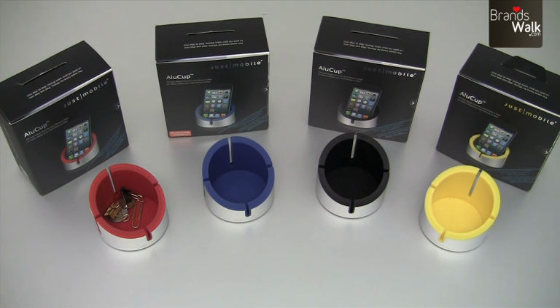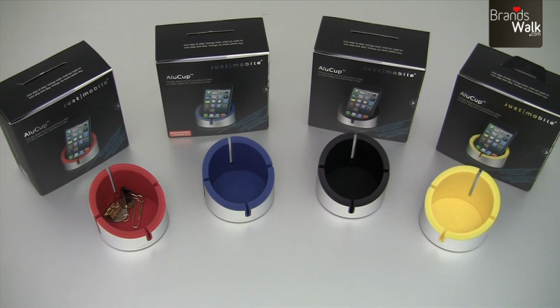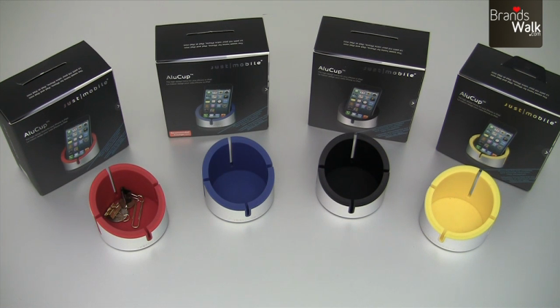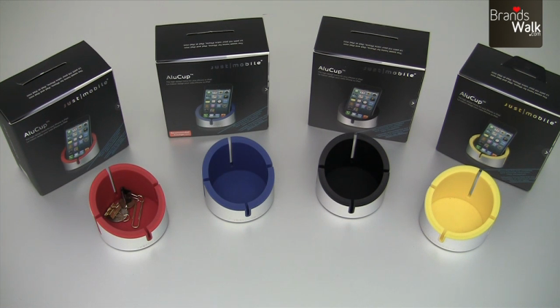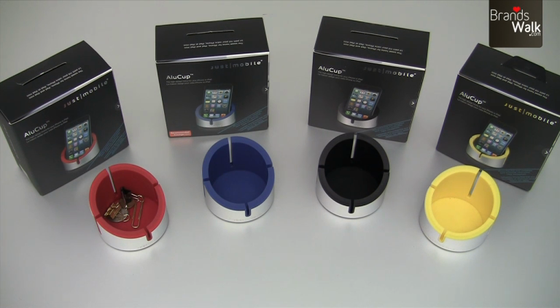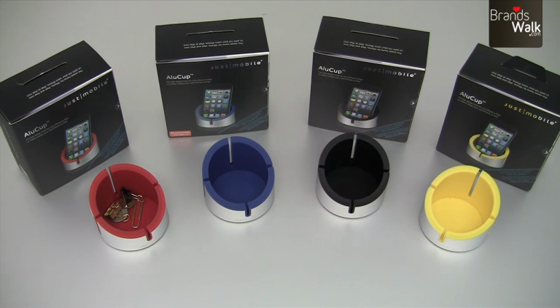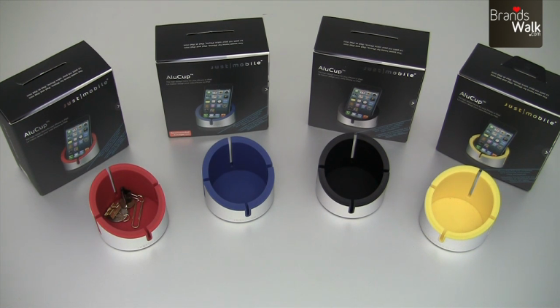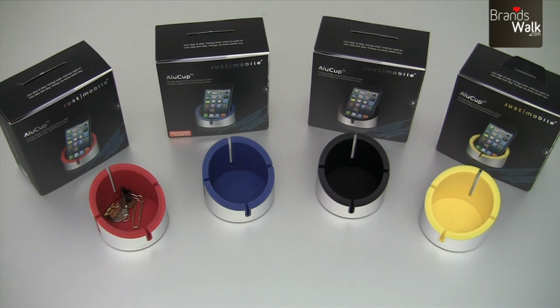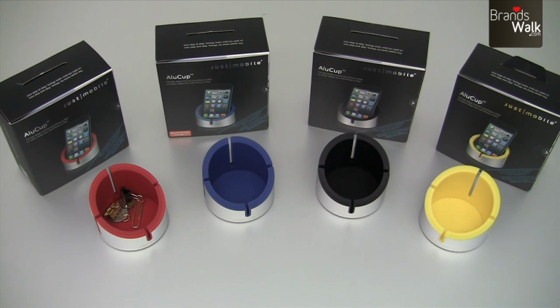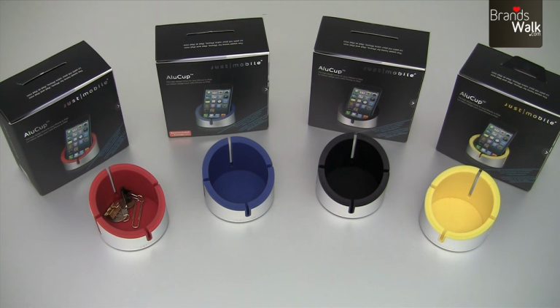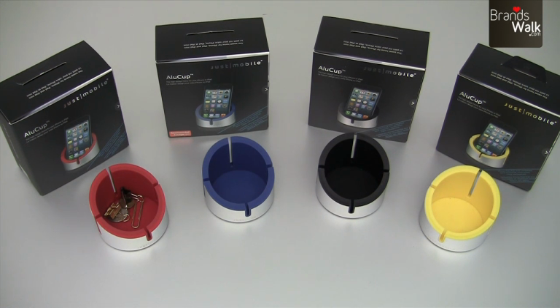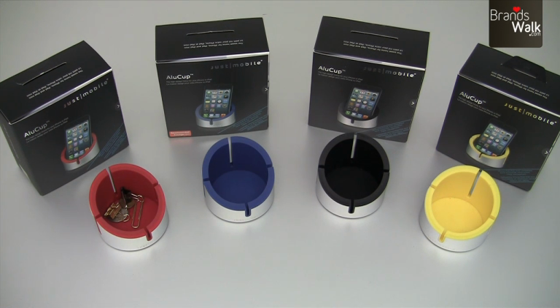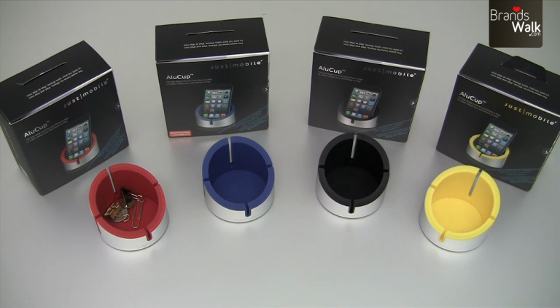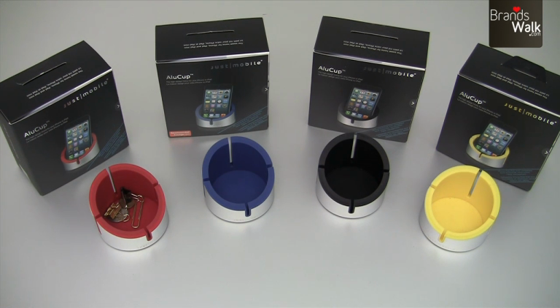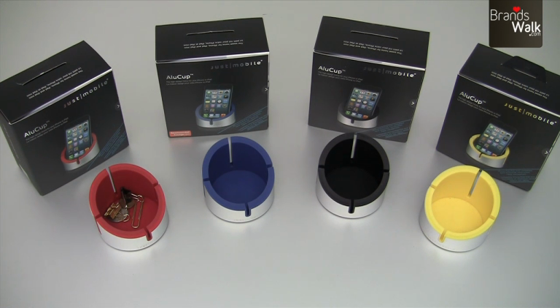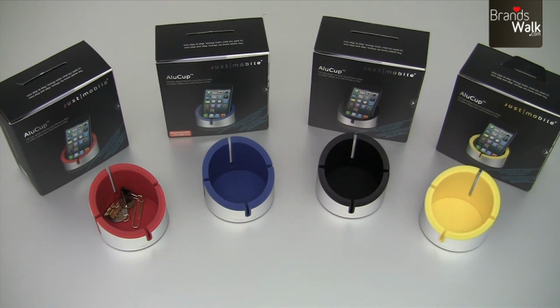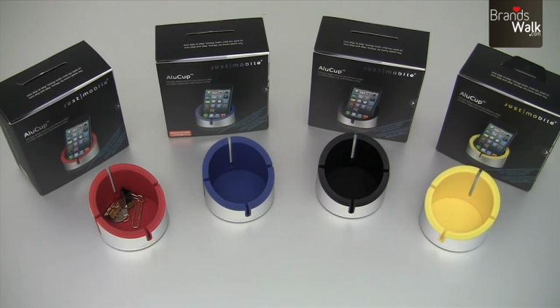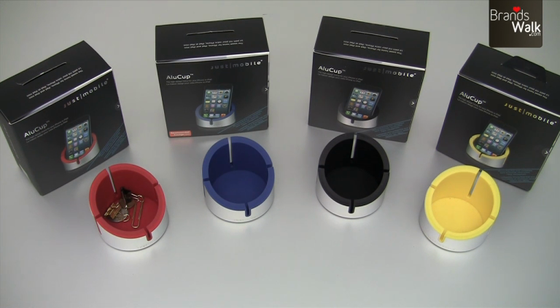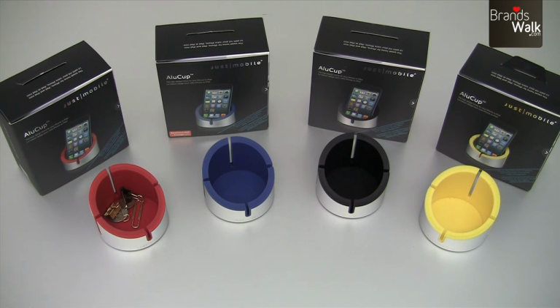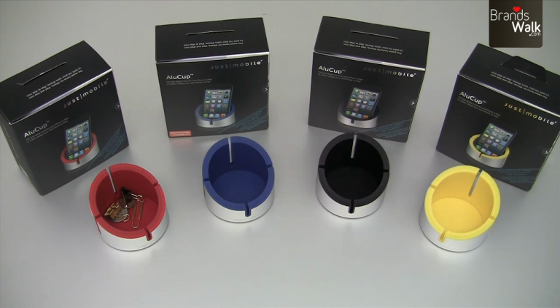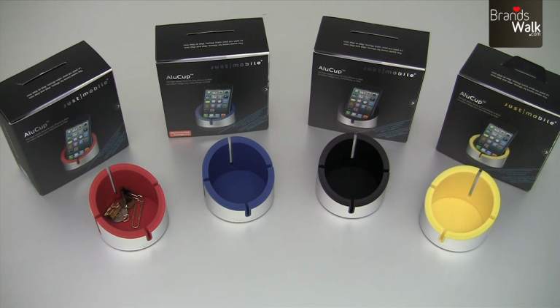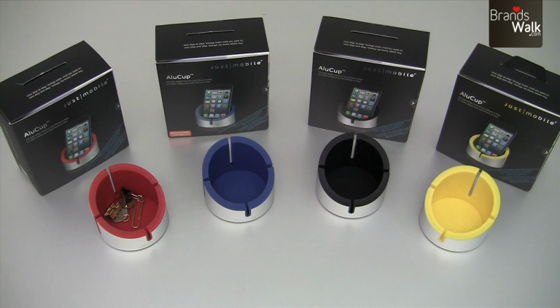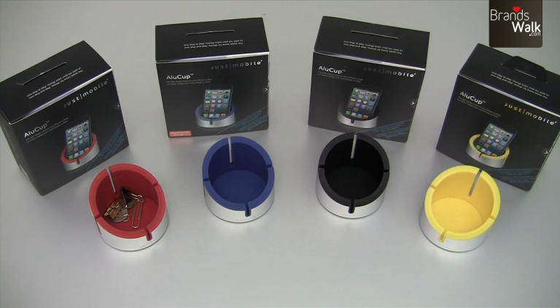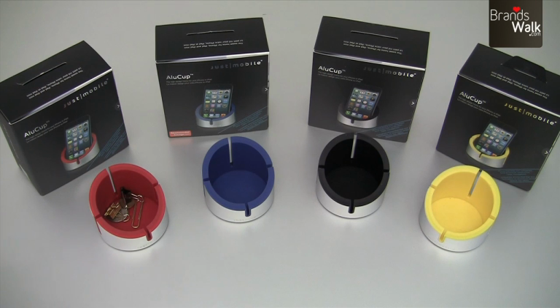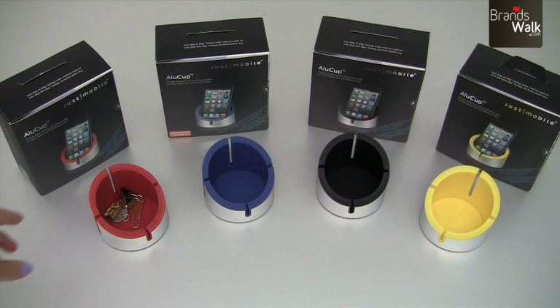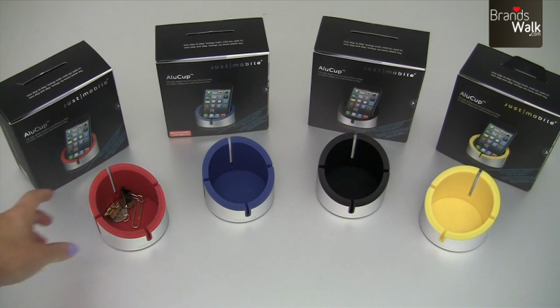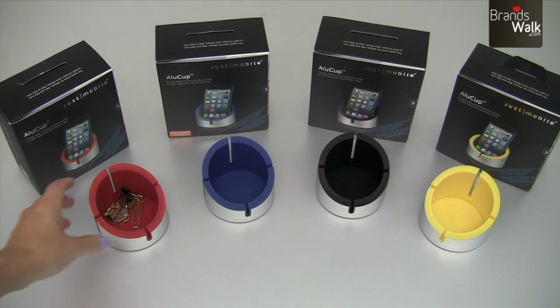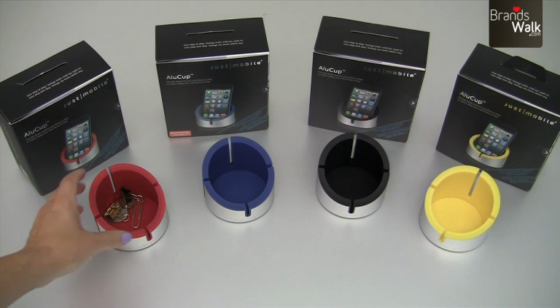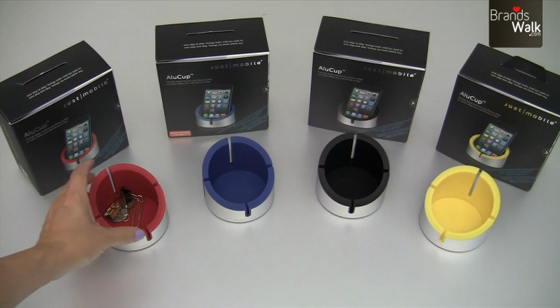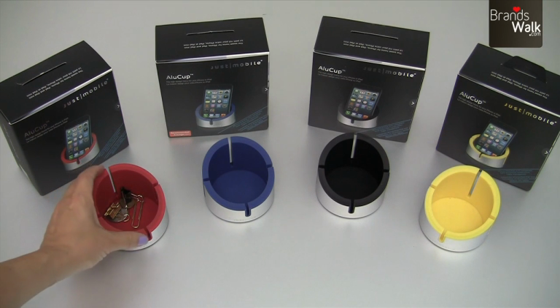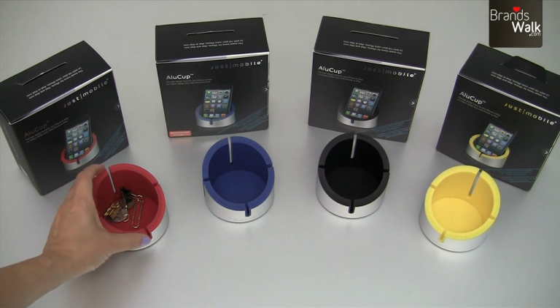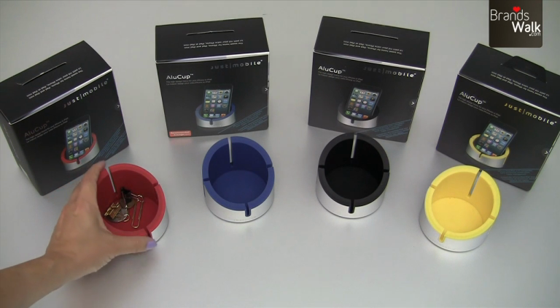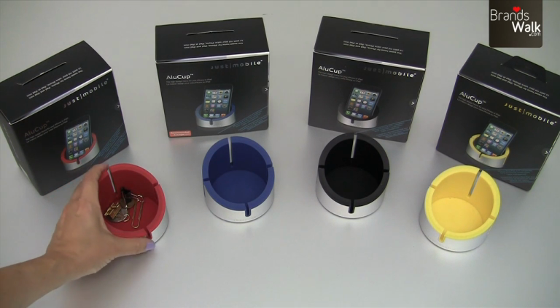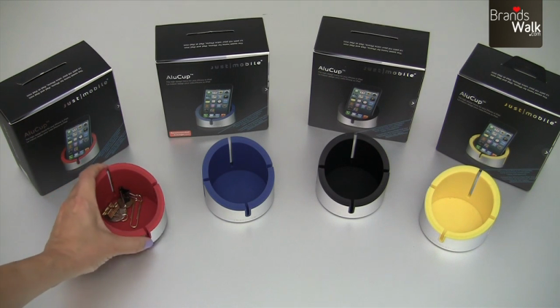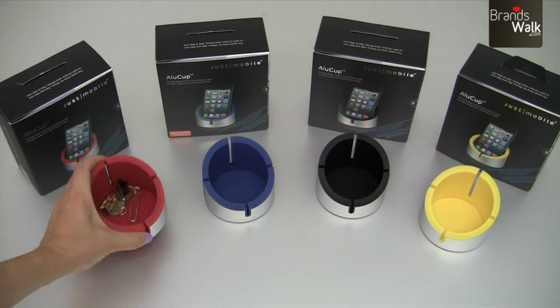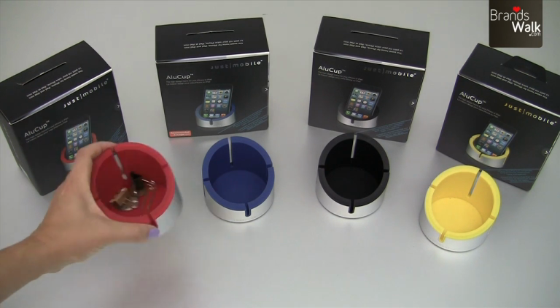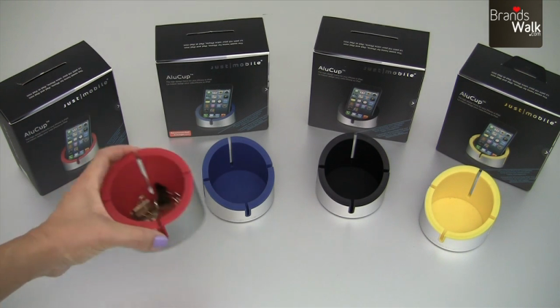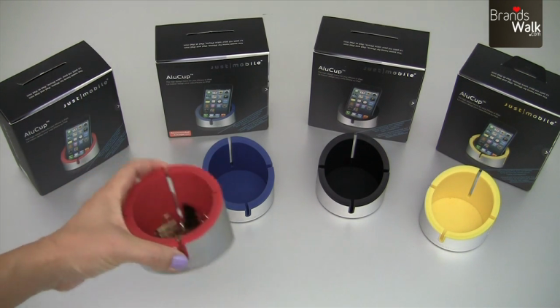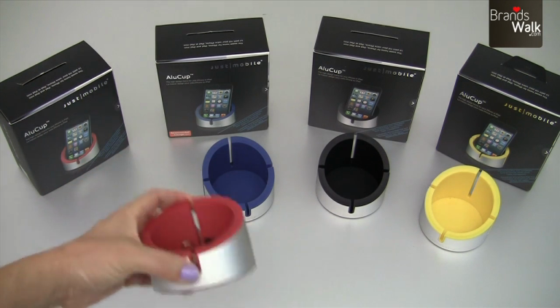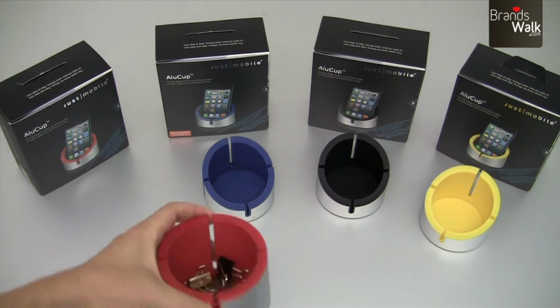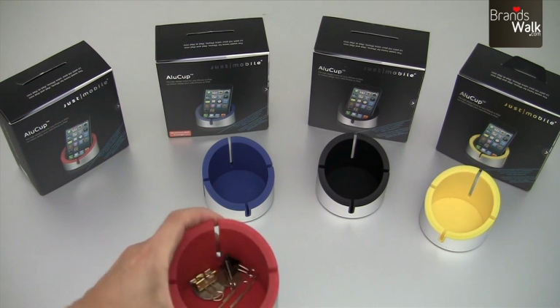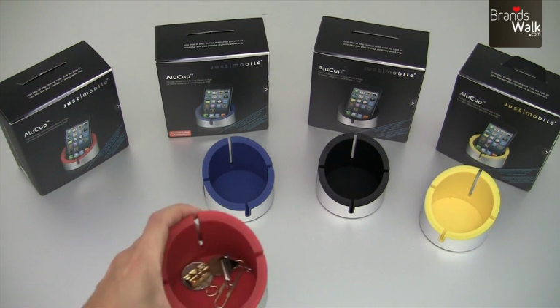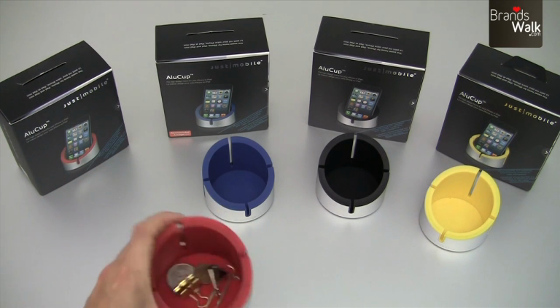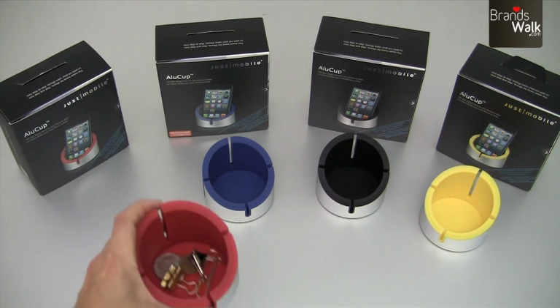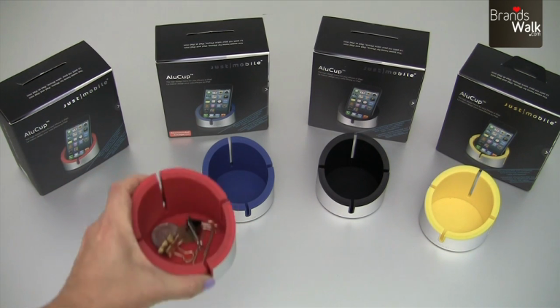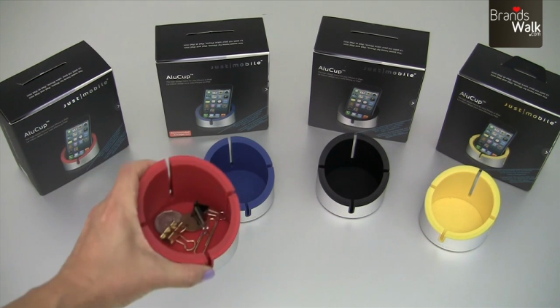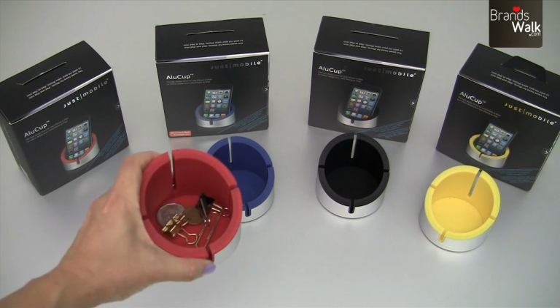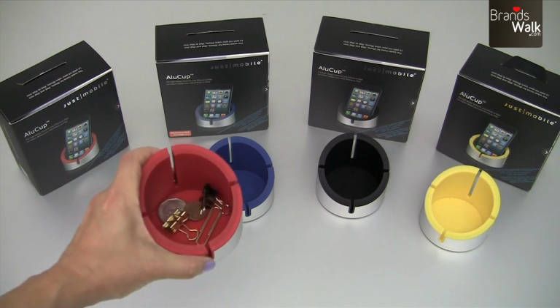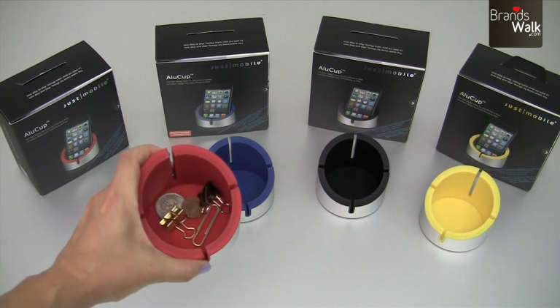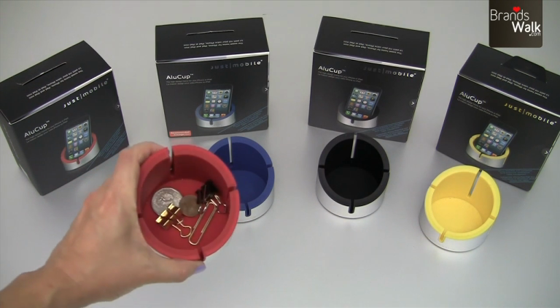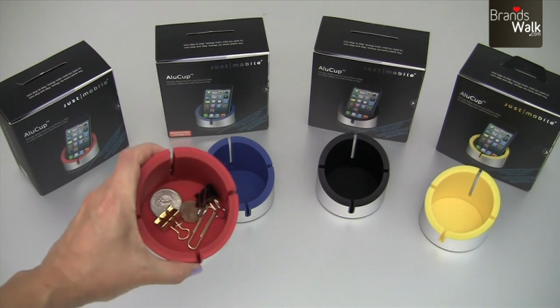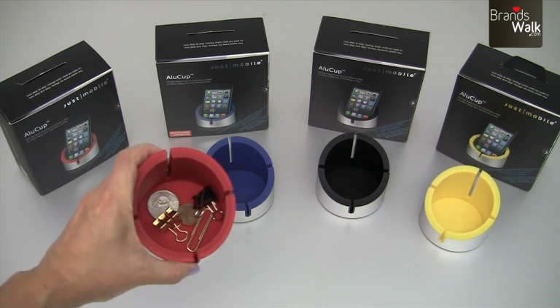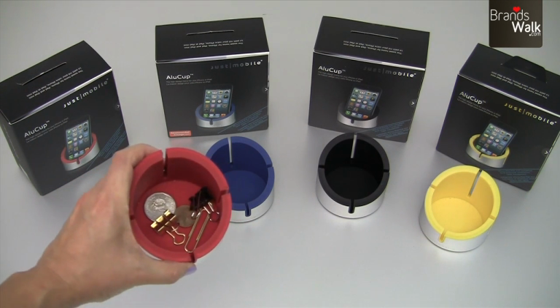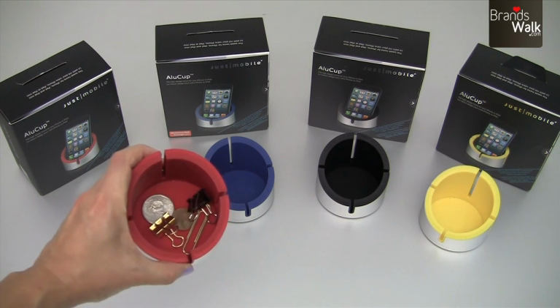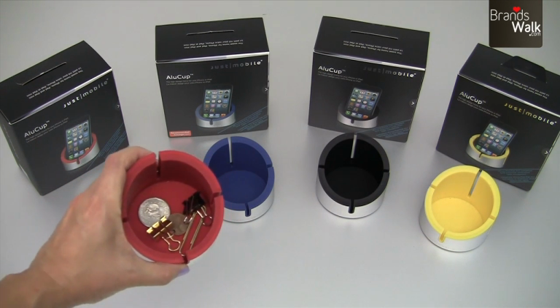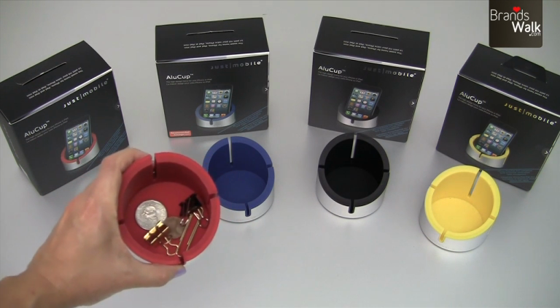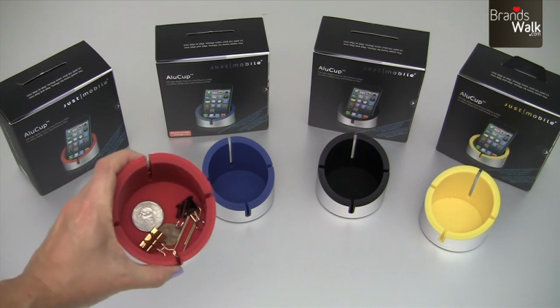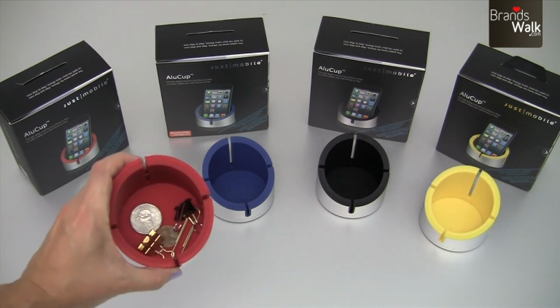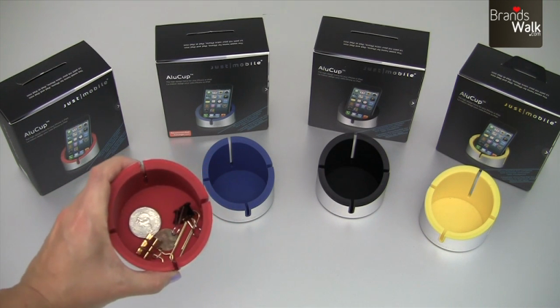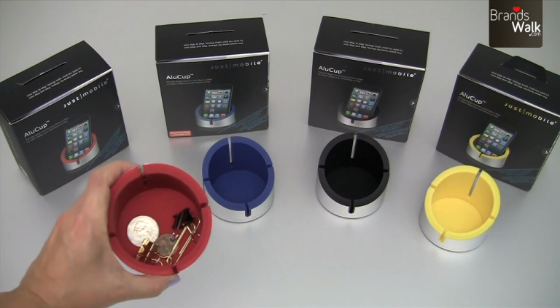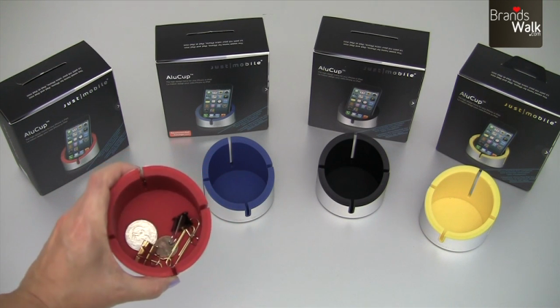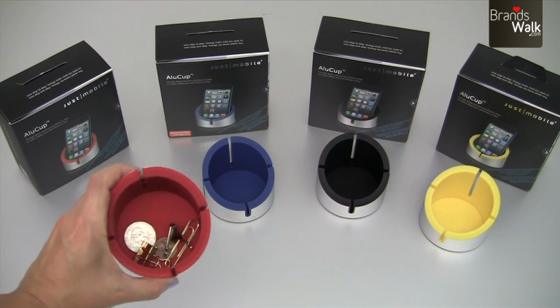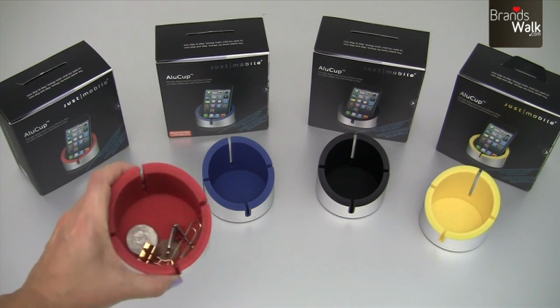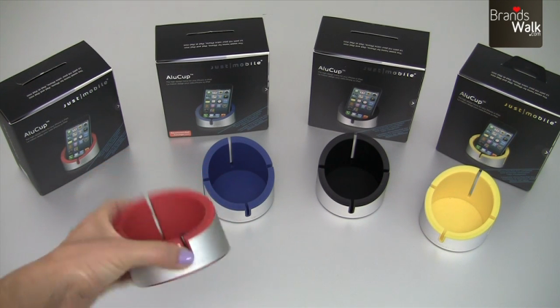In the red cup I've just placed in small items like coins and paperclips, just to show you that this is a multi-functional design.